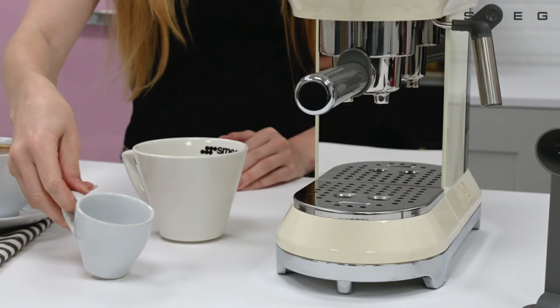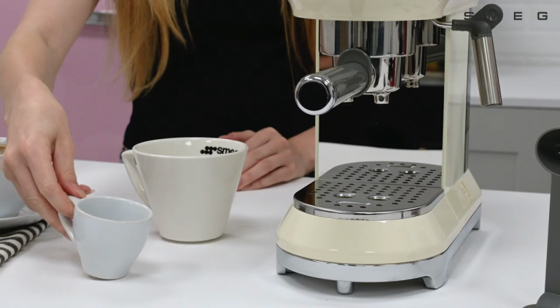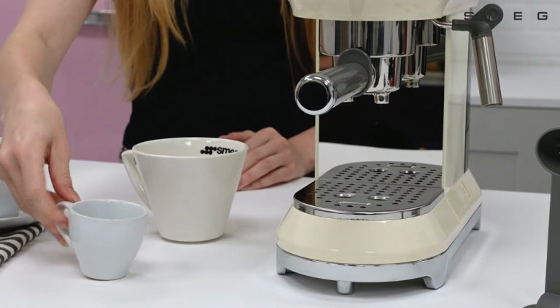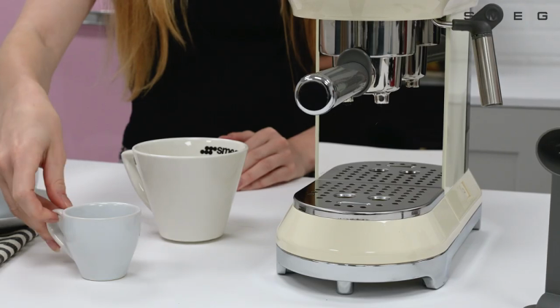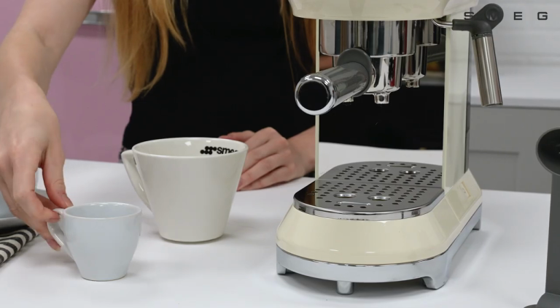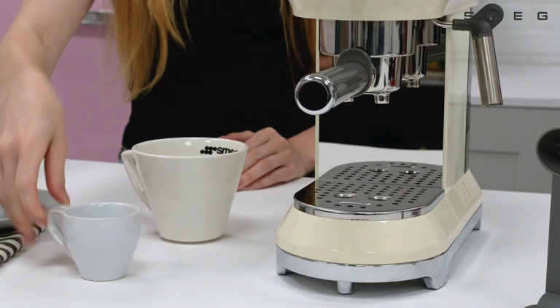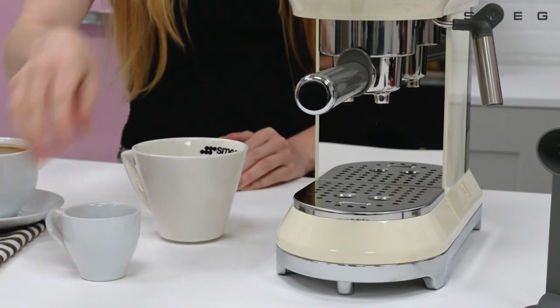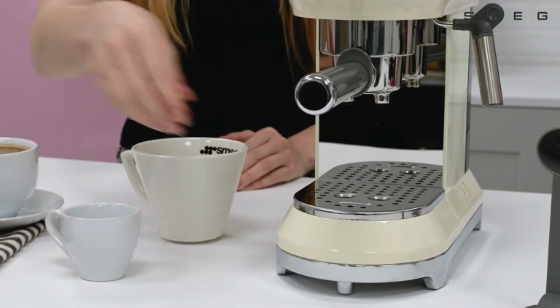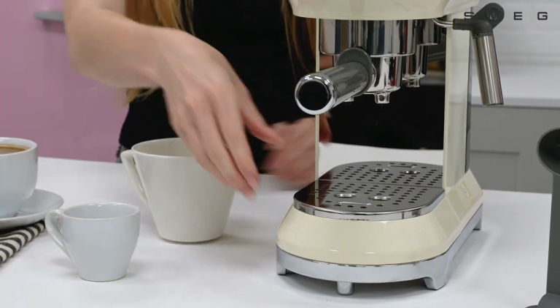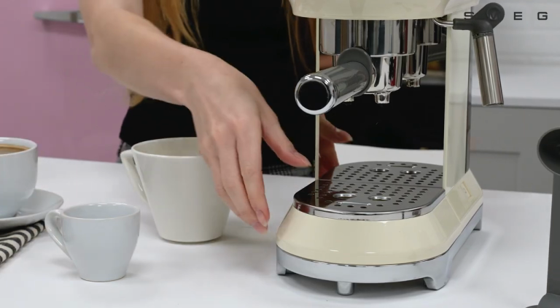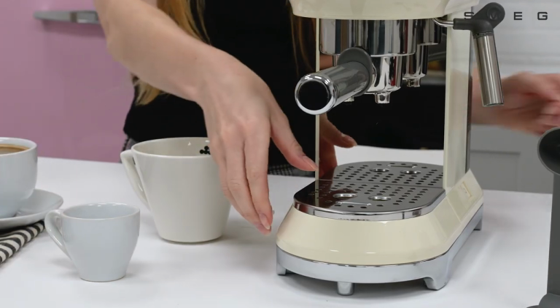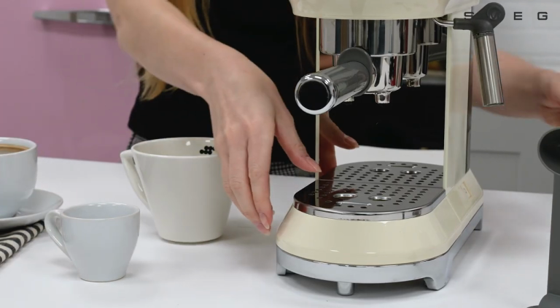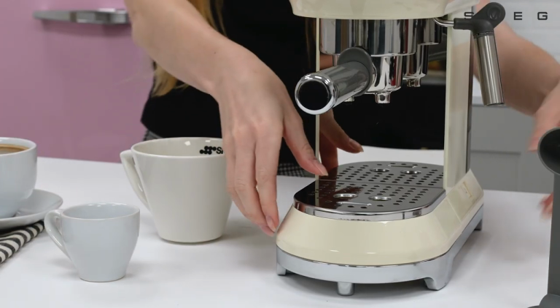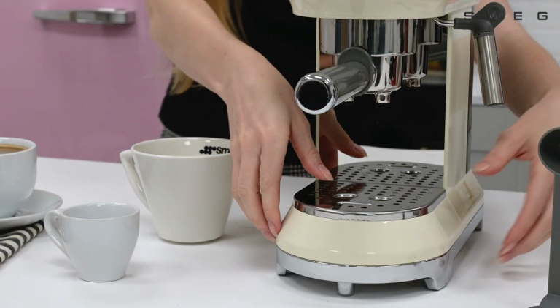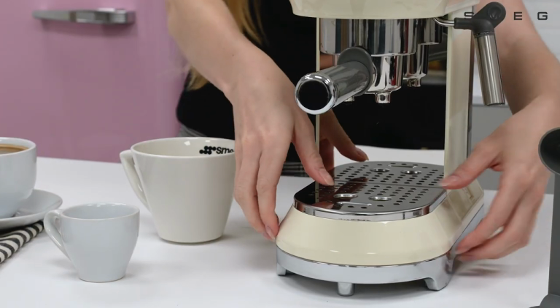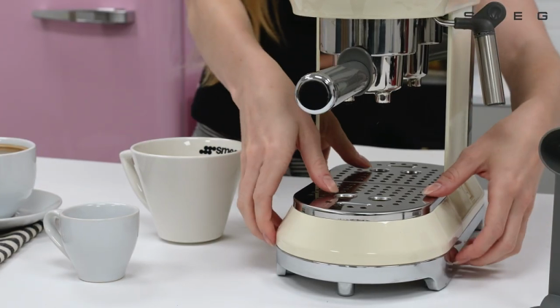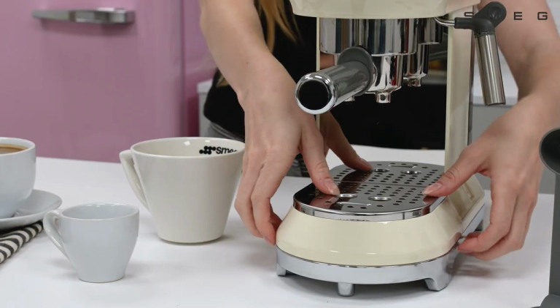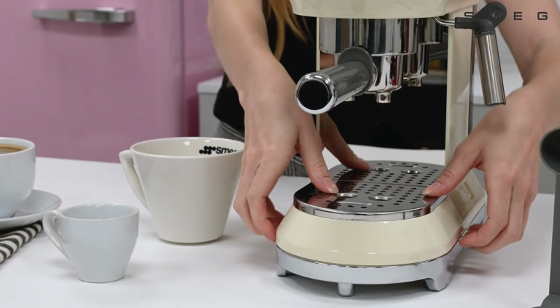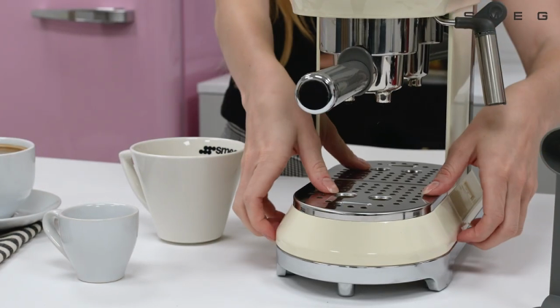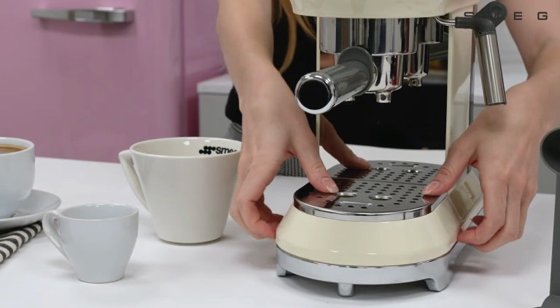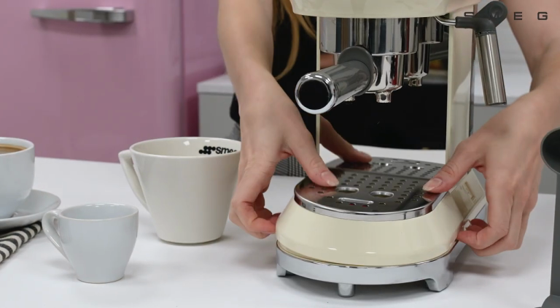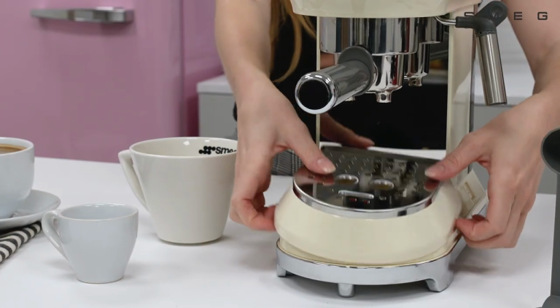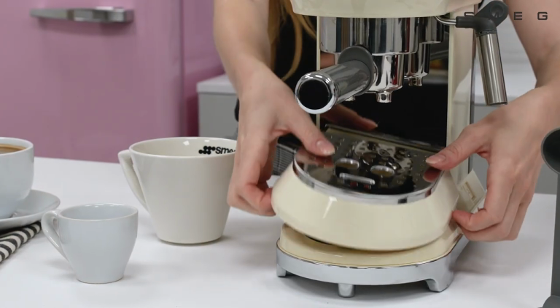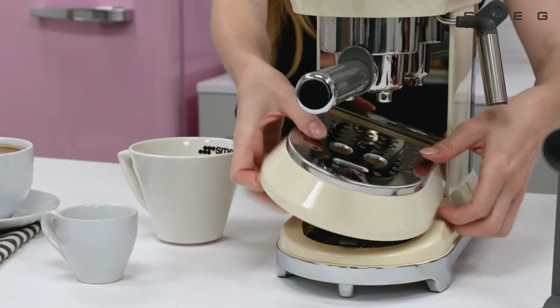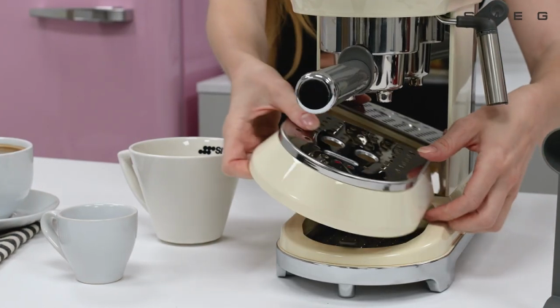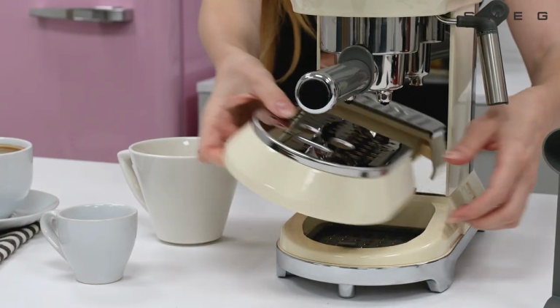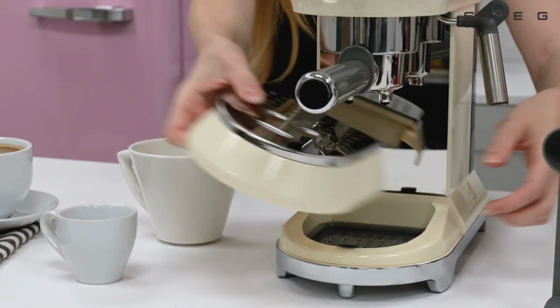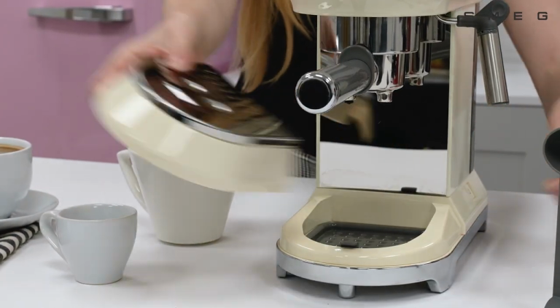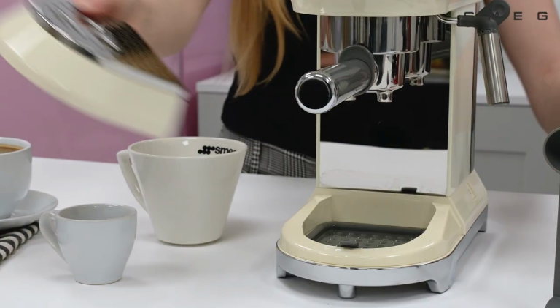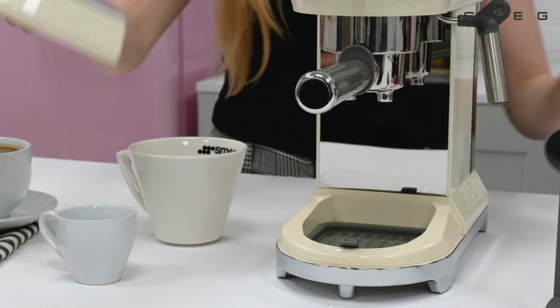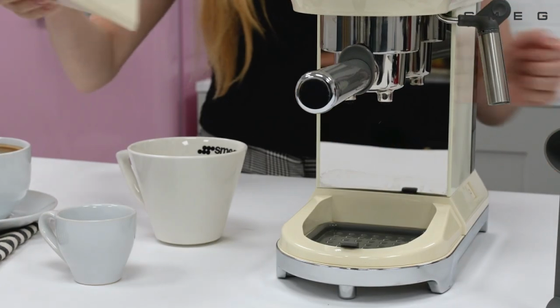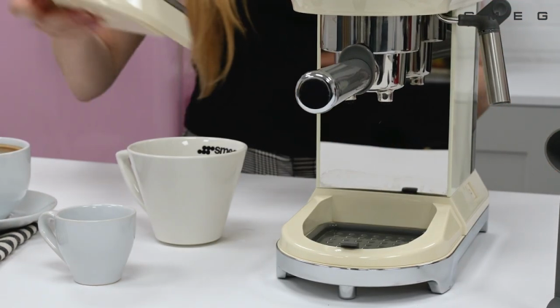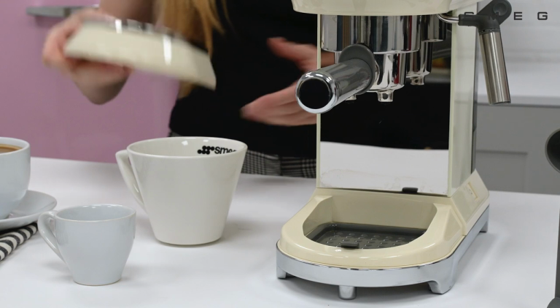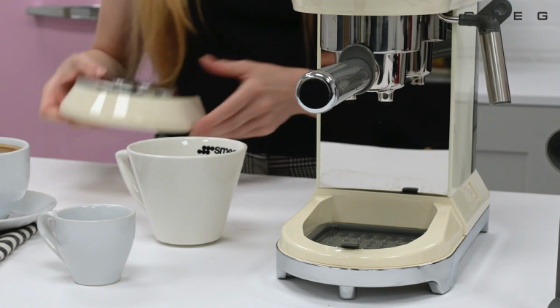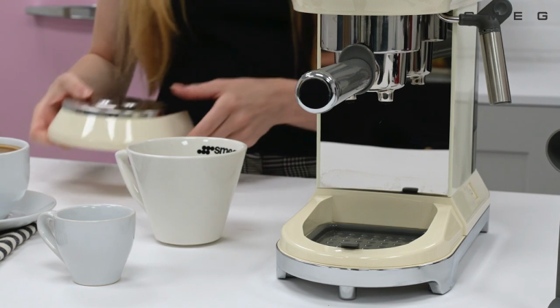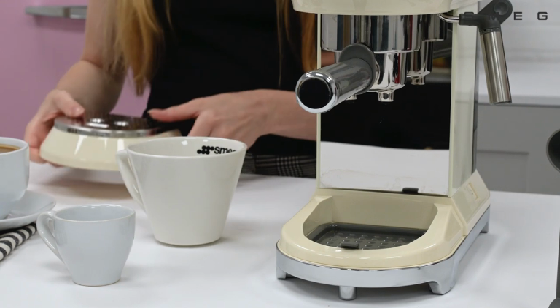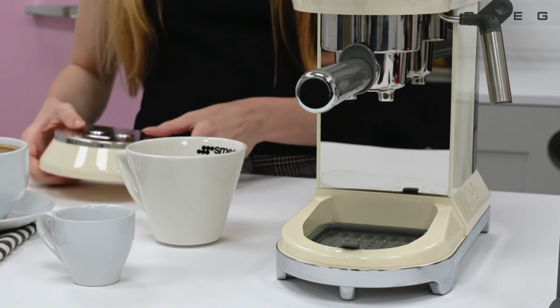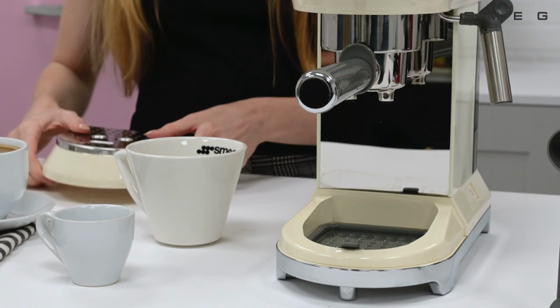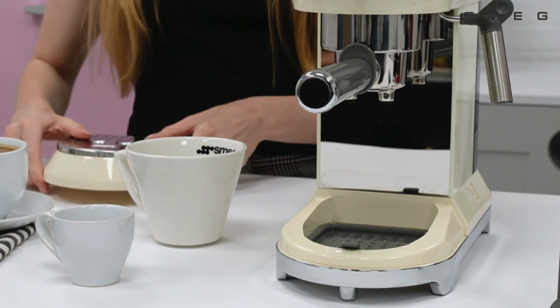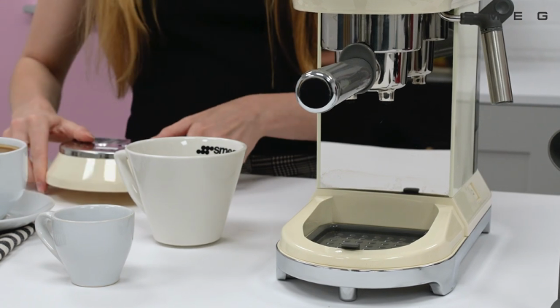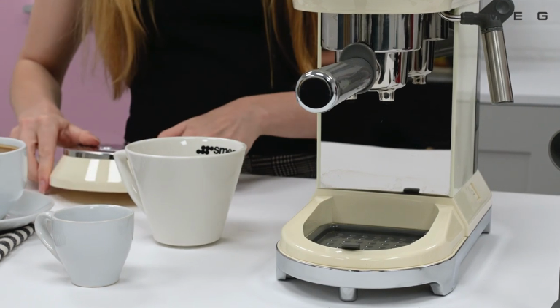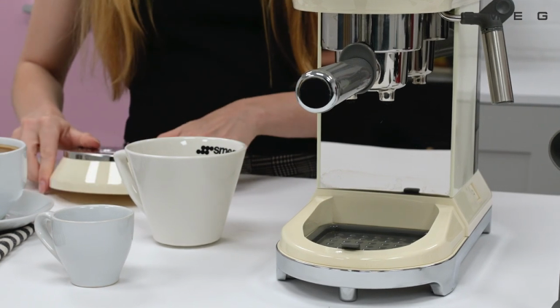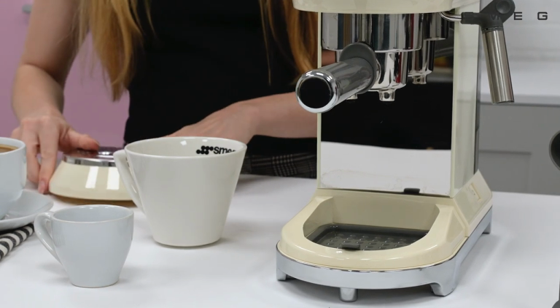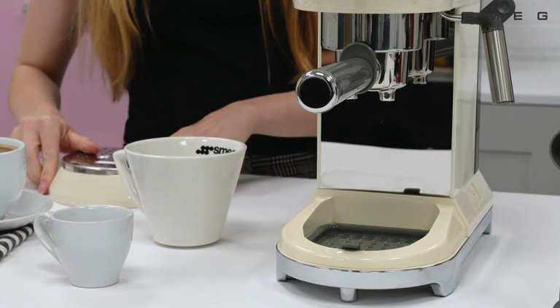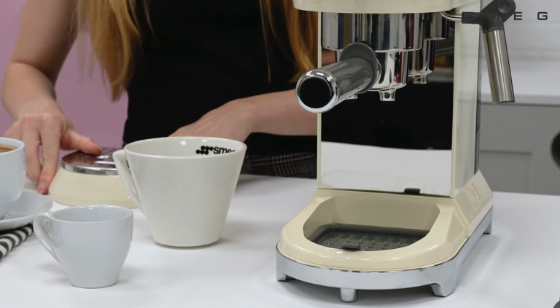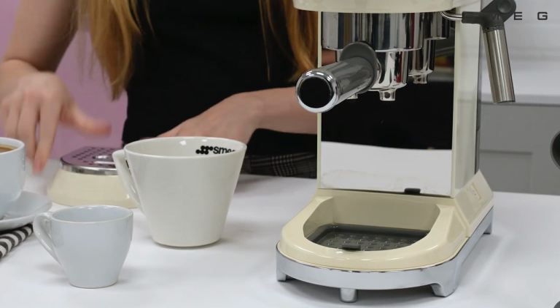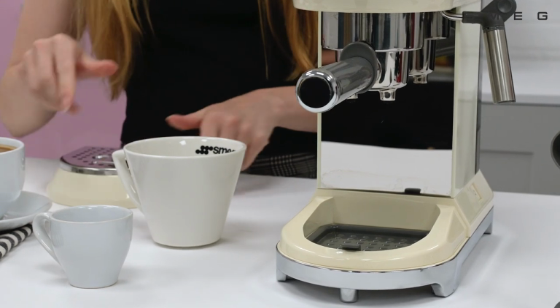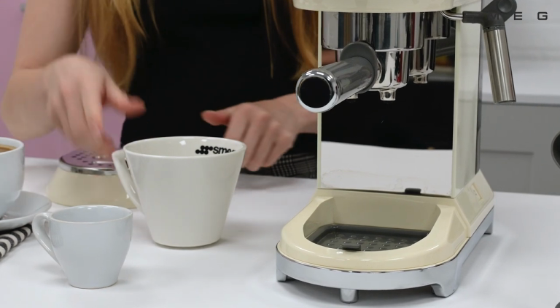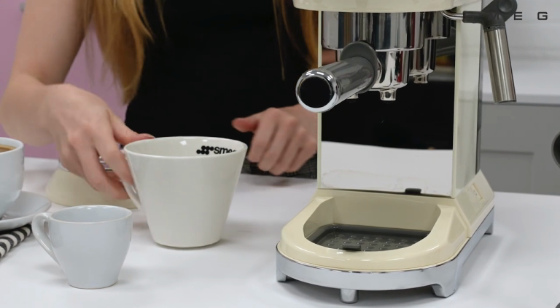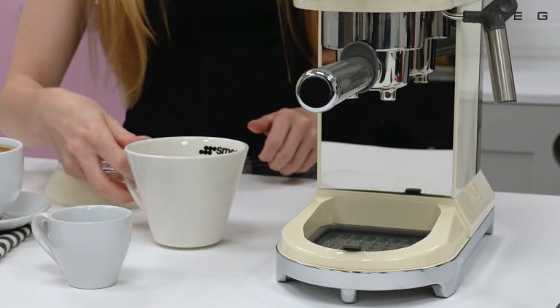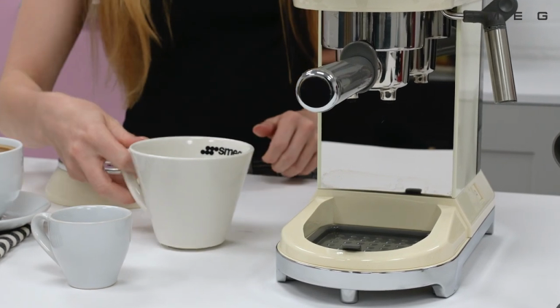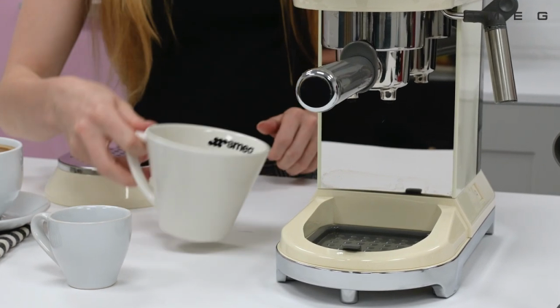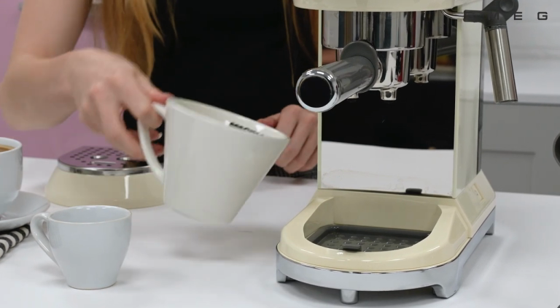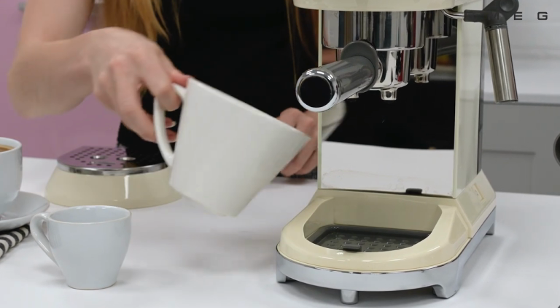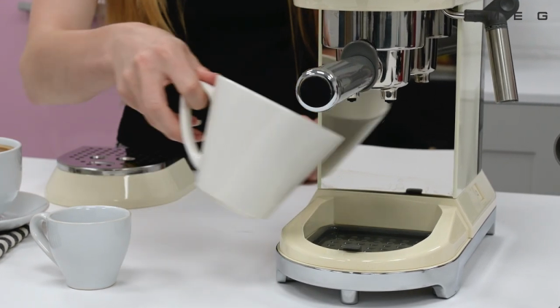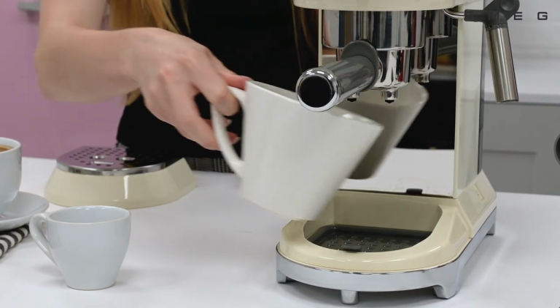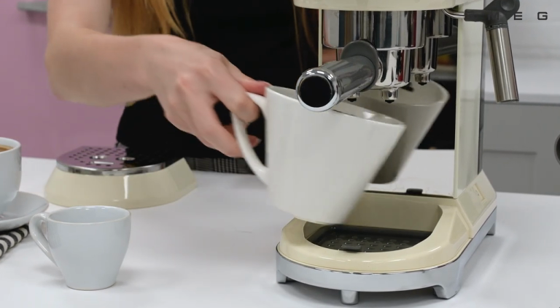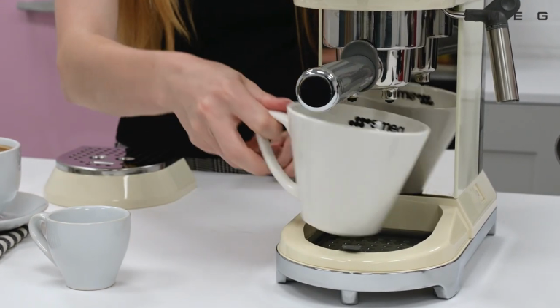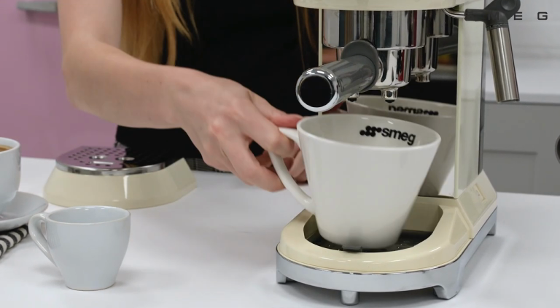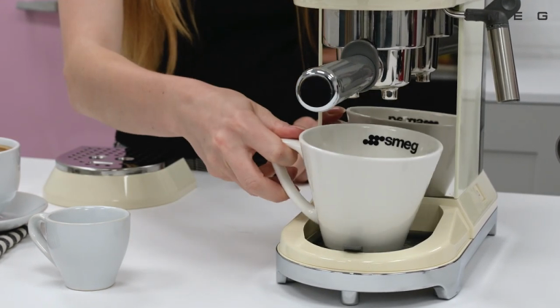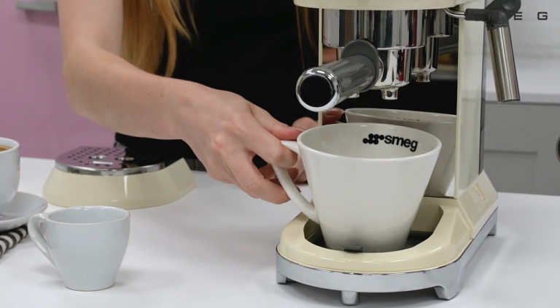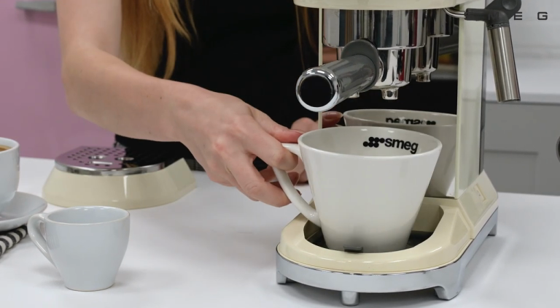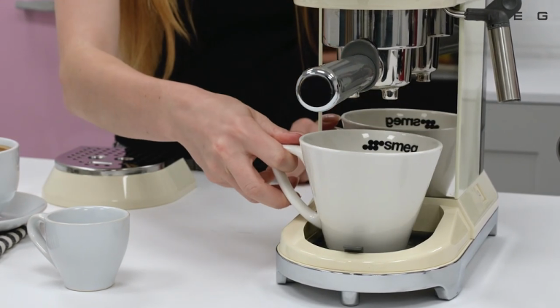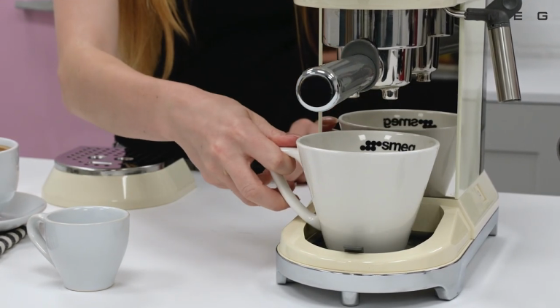Long or short drinks can be produced. Simply remove the drip tray to fit larger mugs or glasses.